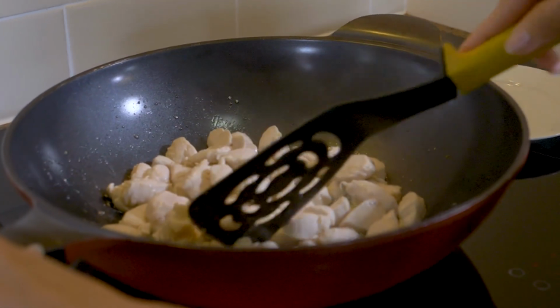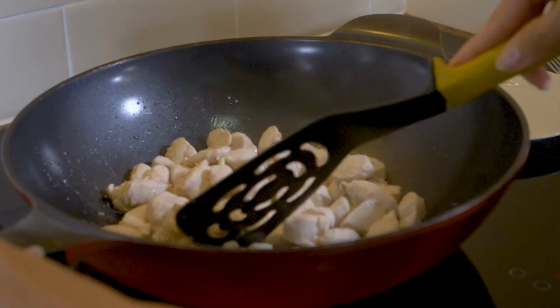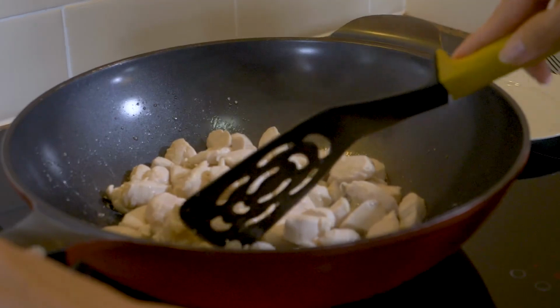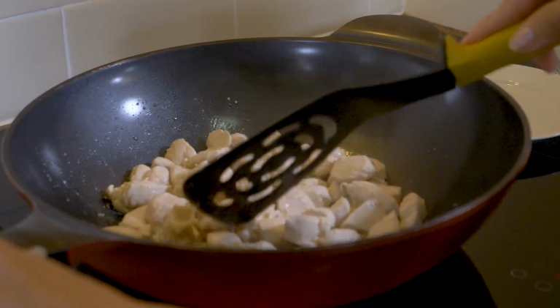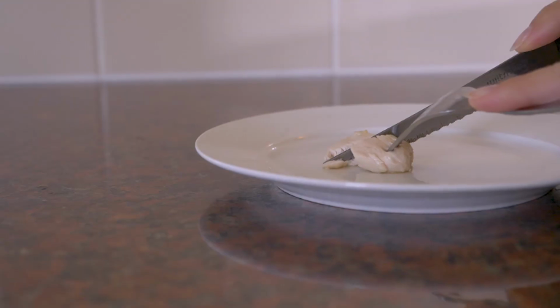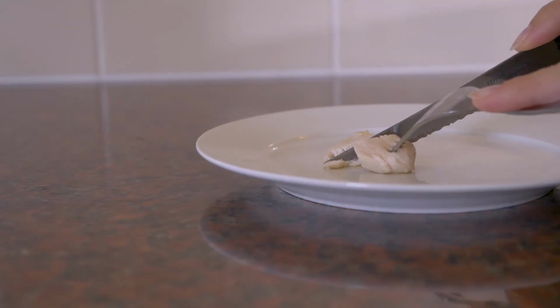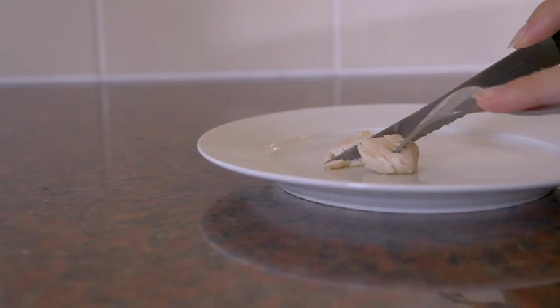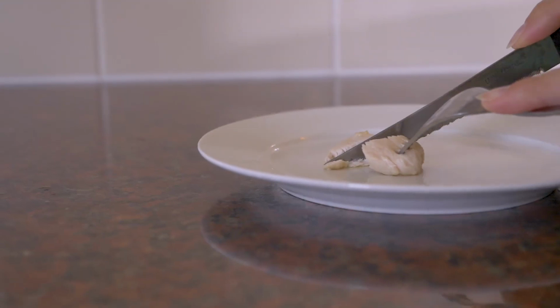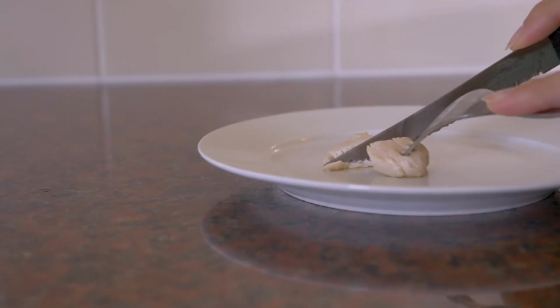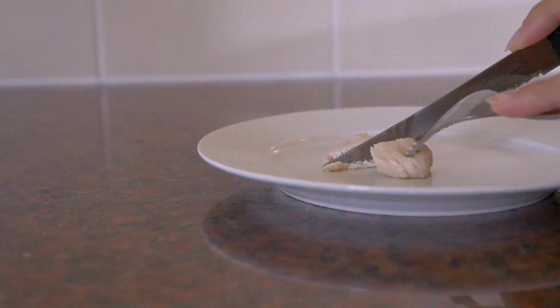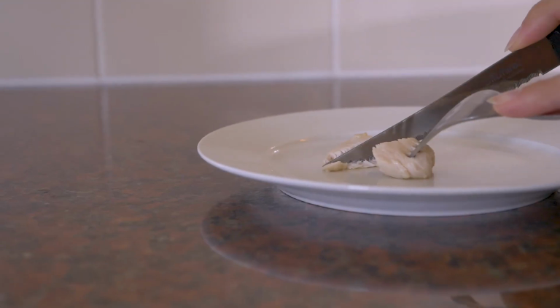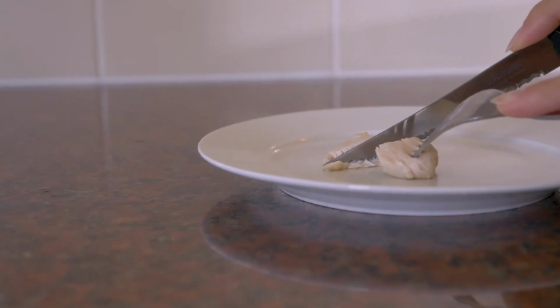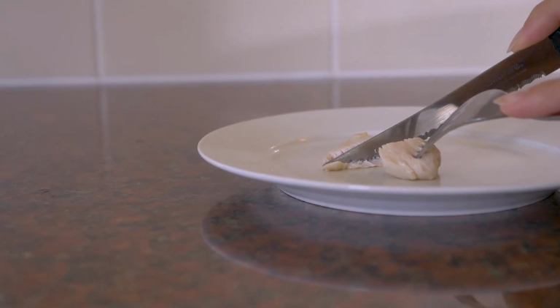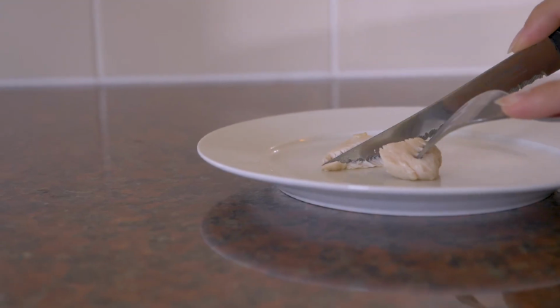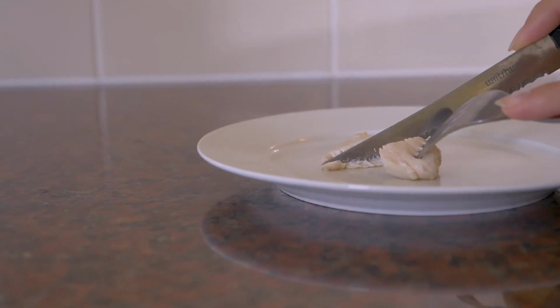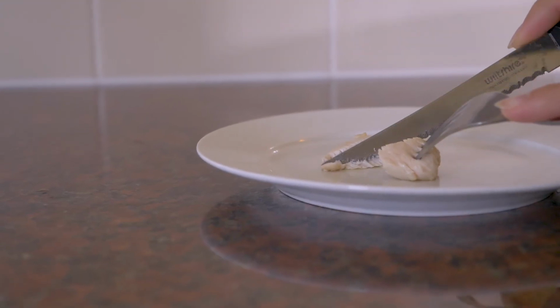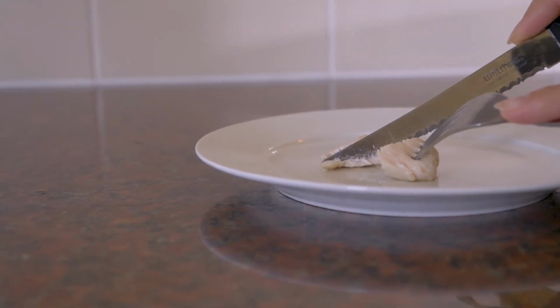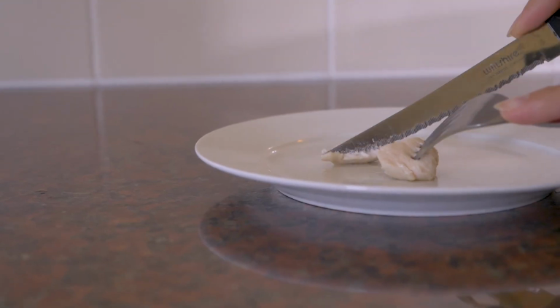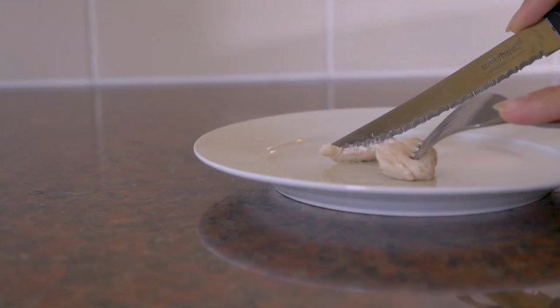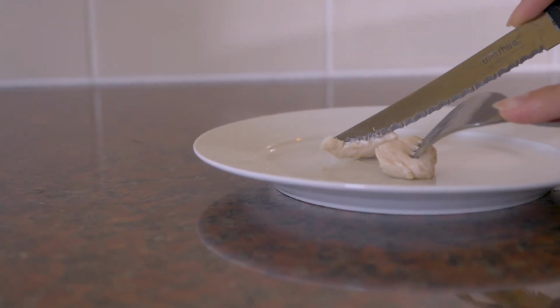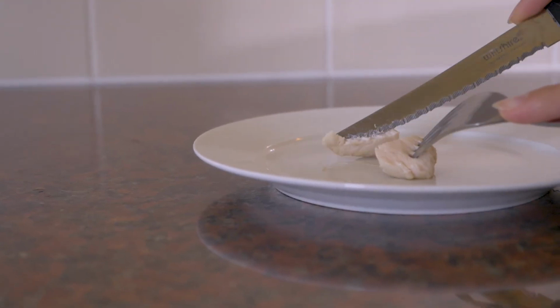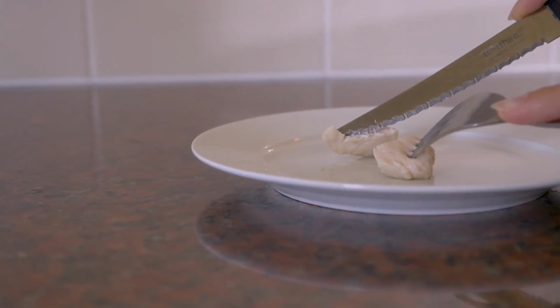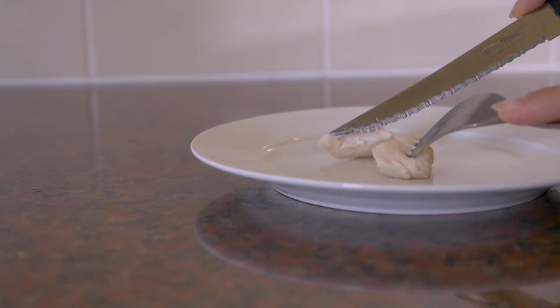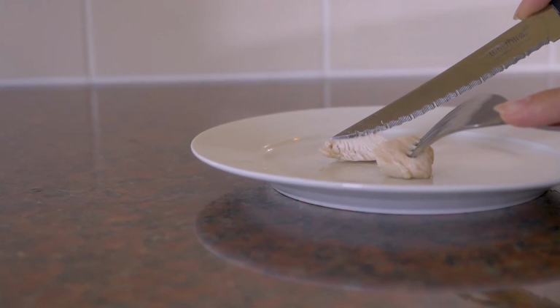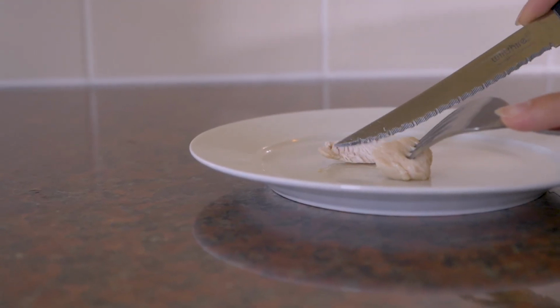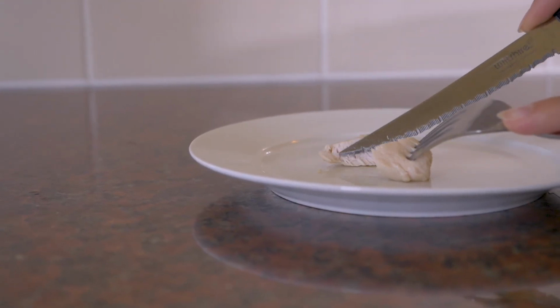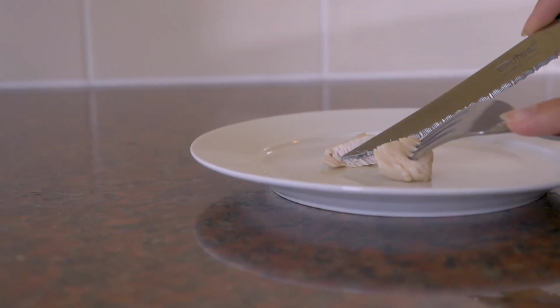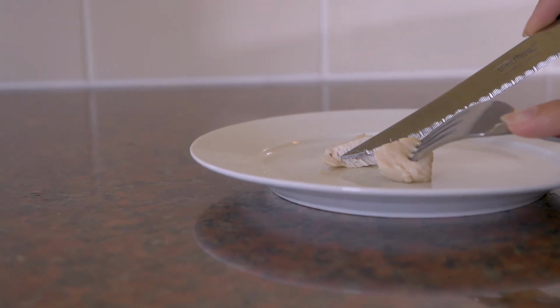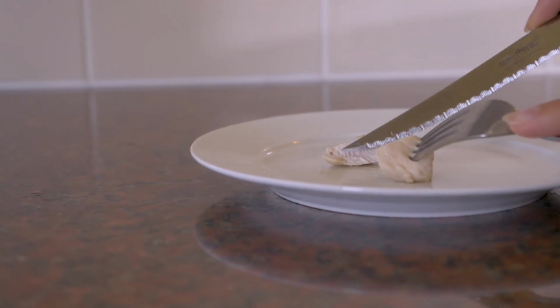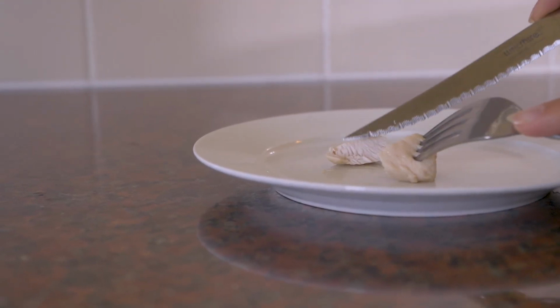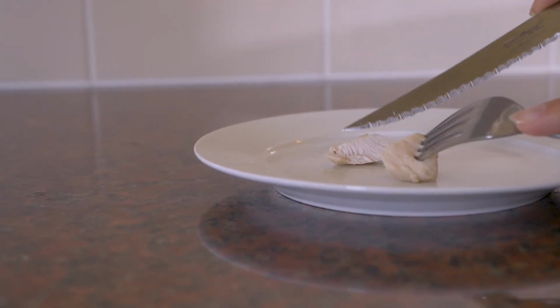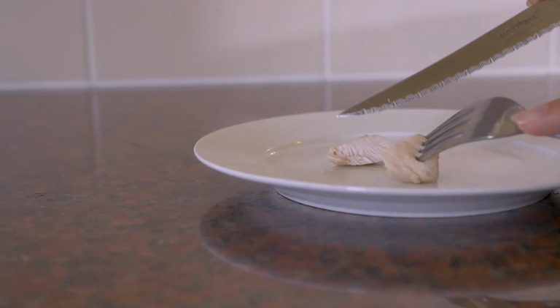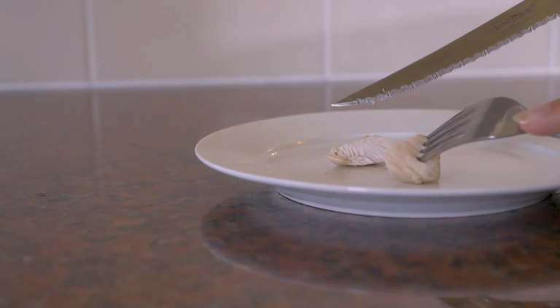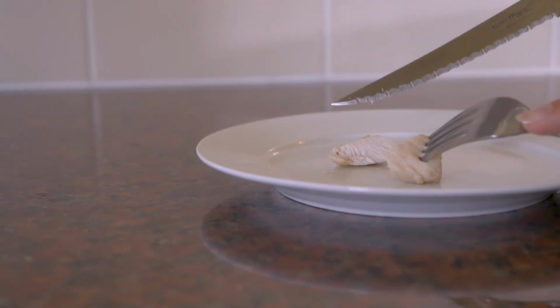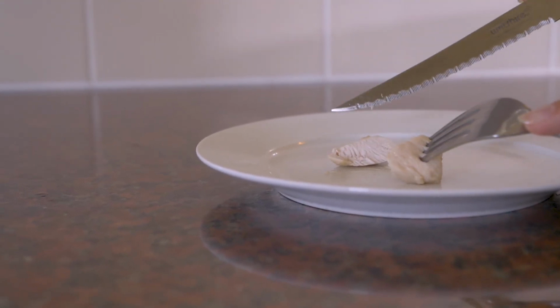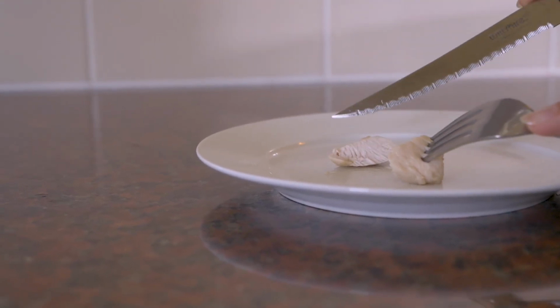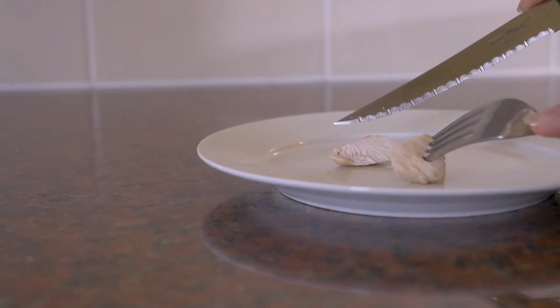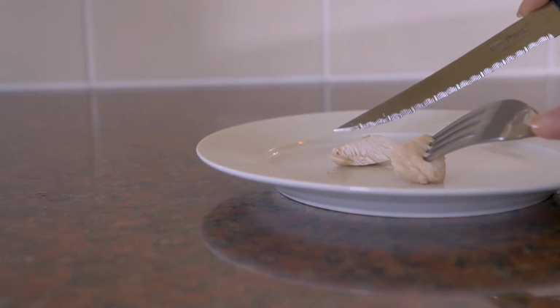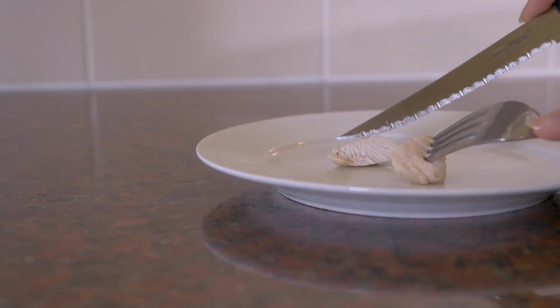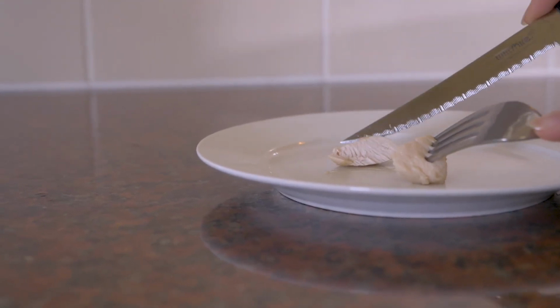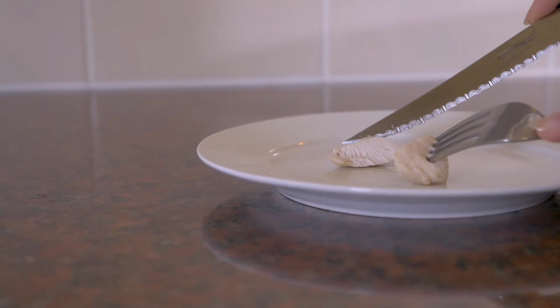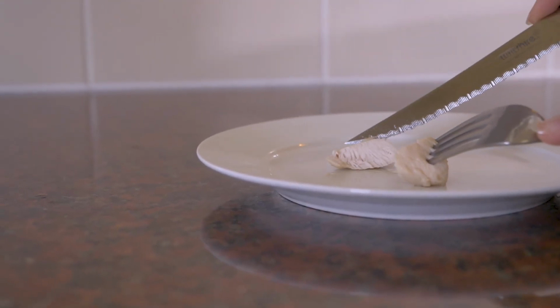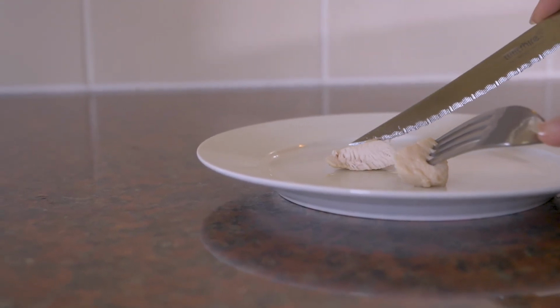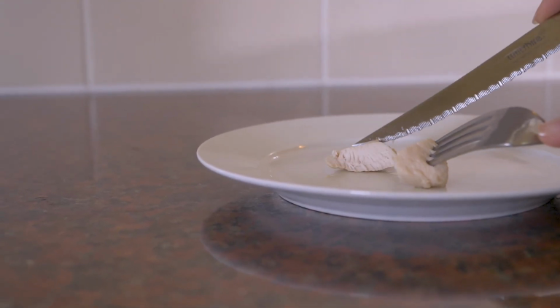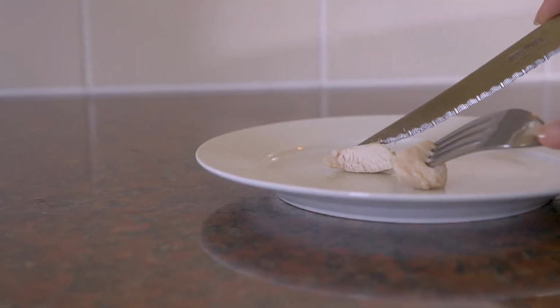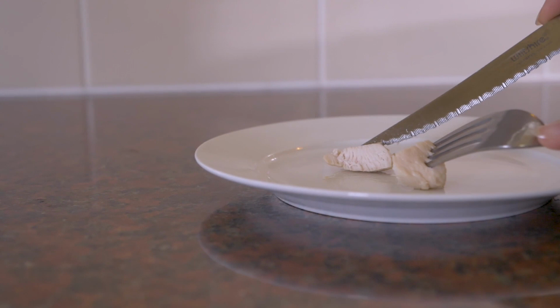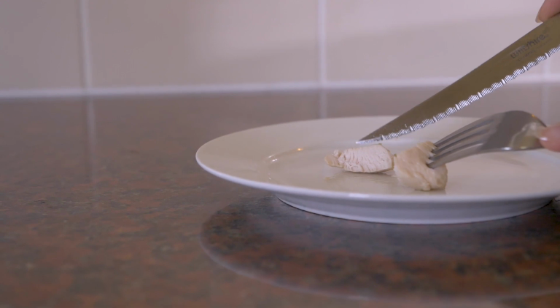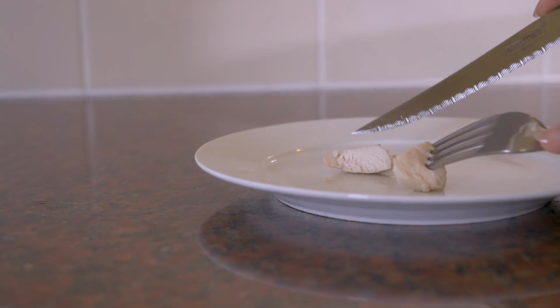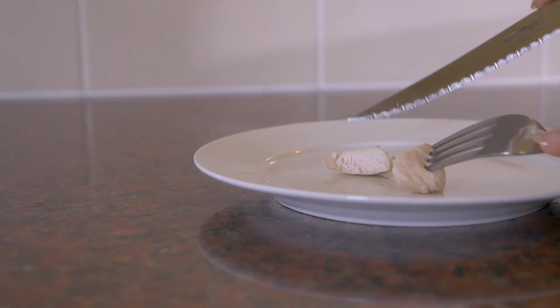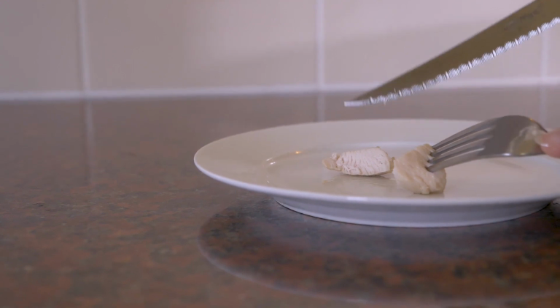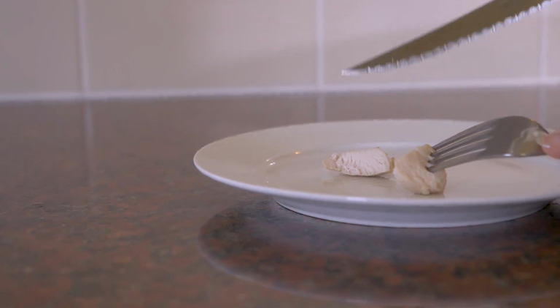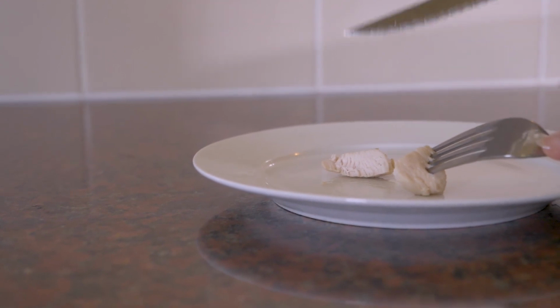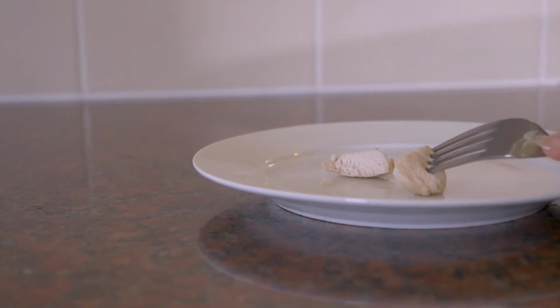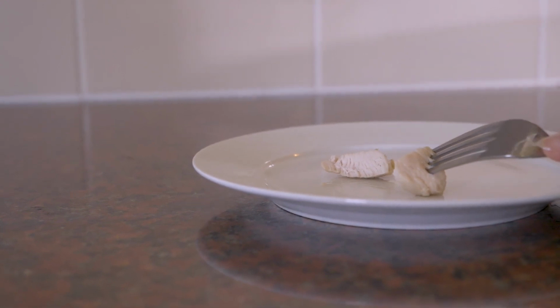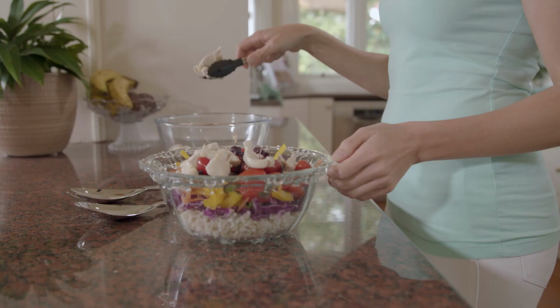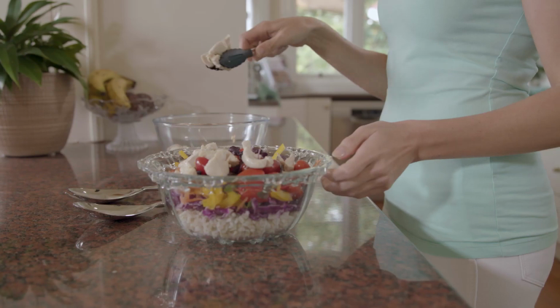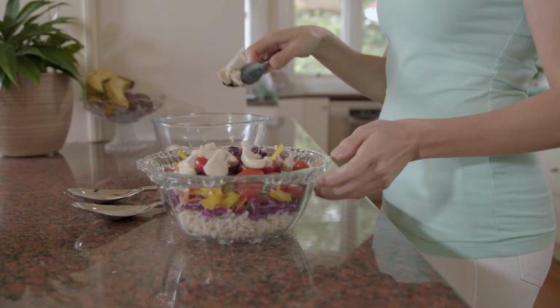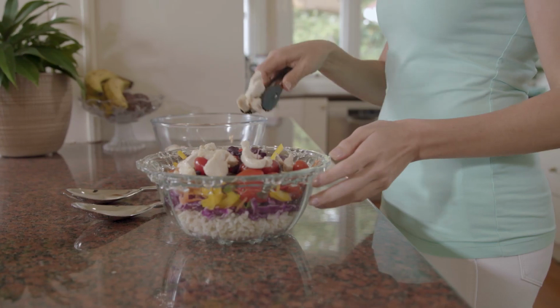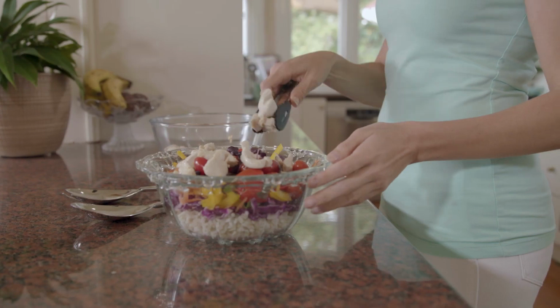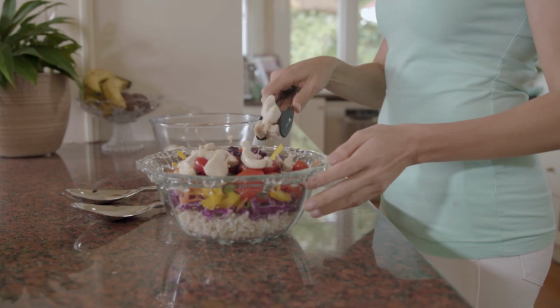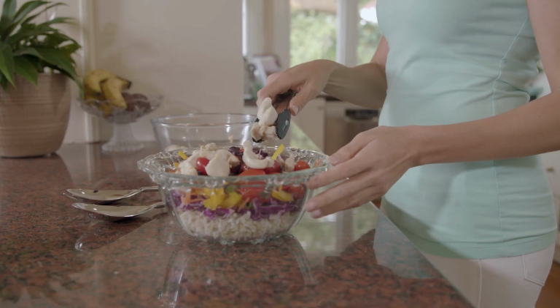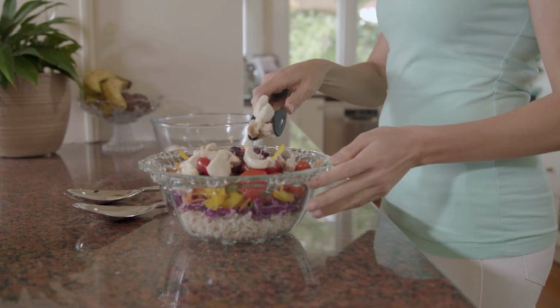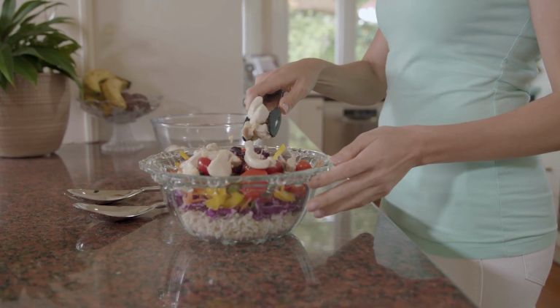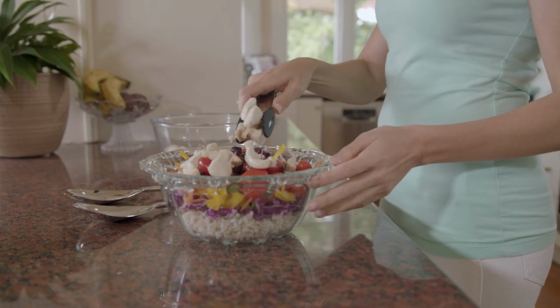Chicken is good food for your body because it has protein, vitamins and minerals that you need to grow big and strong.